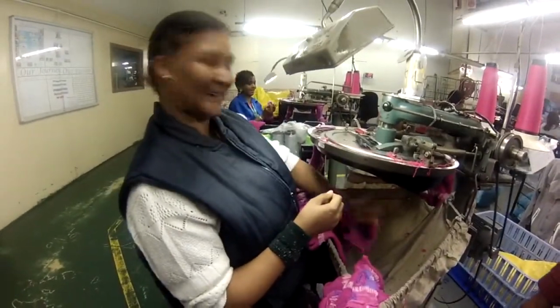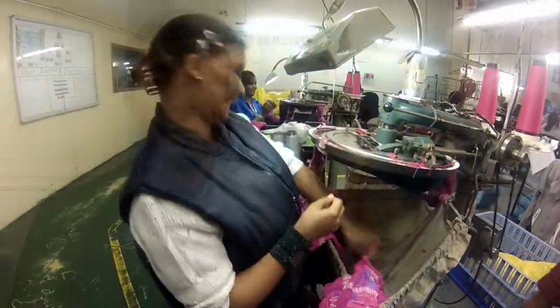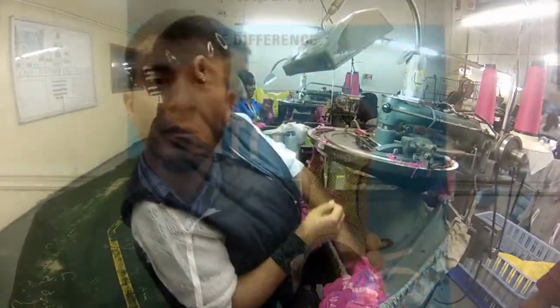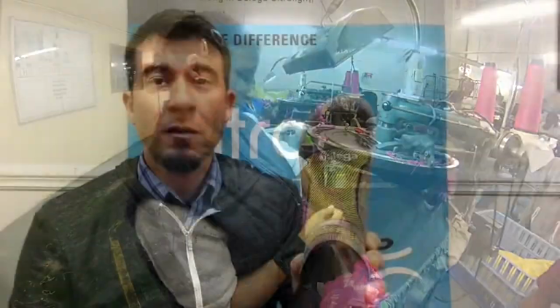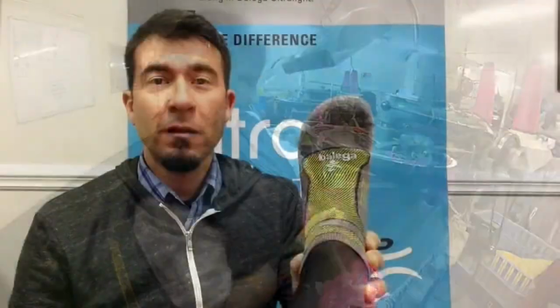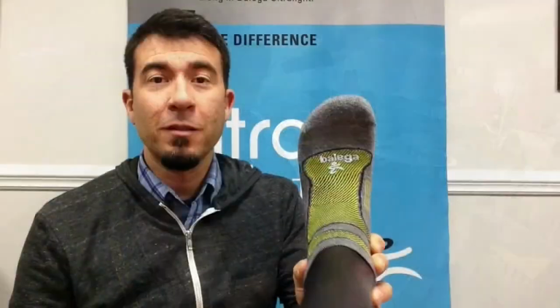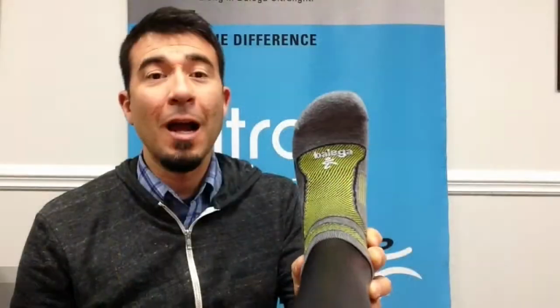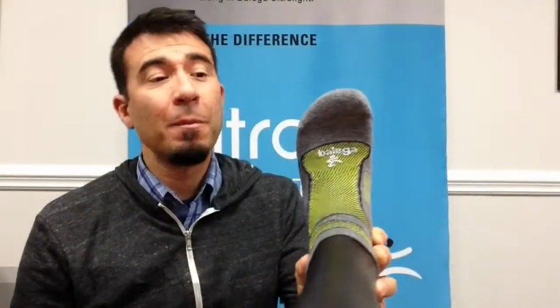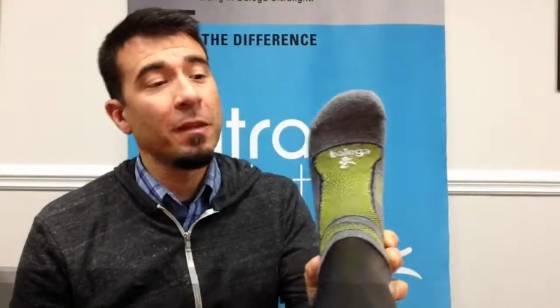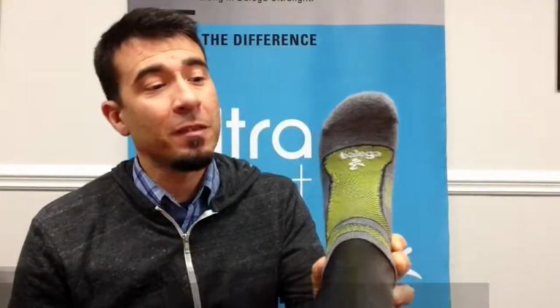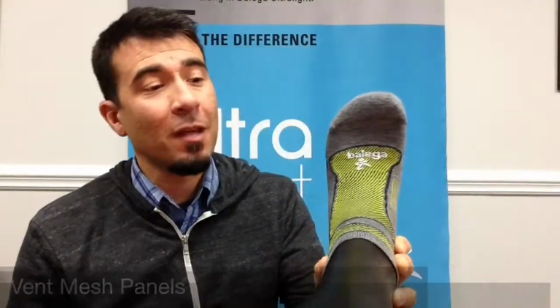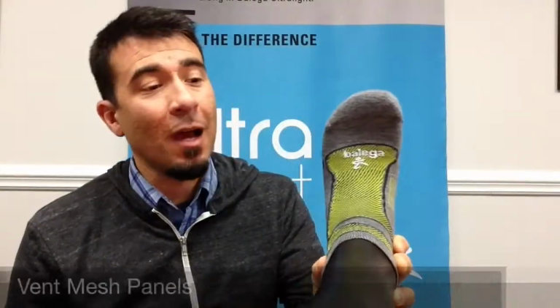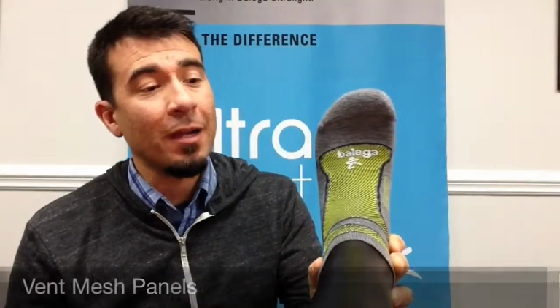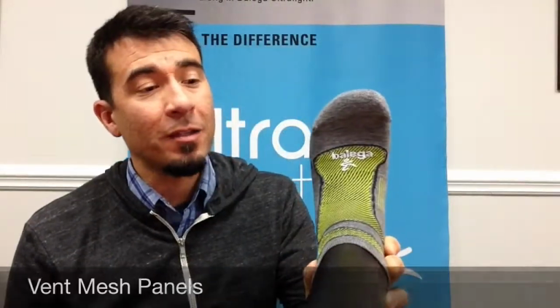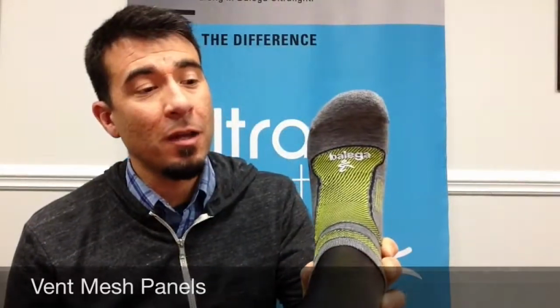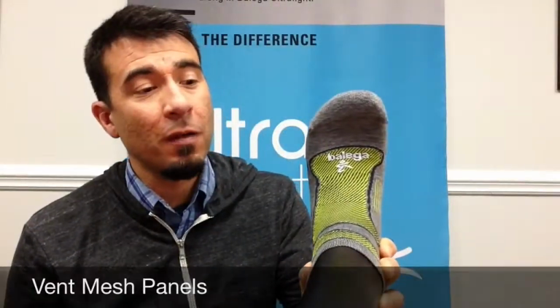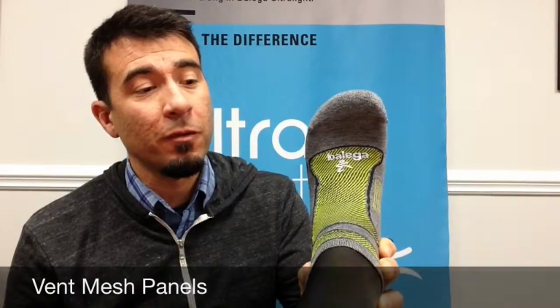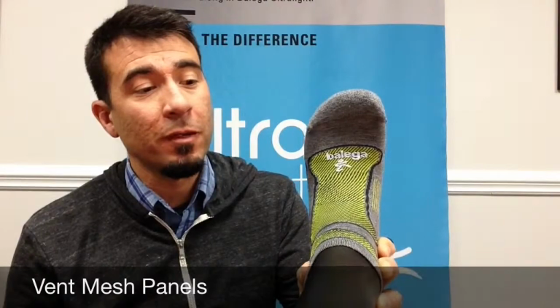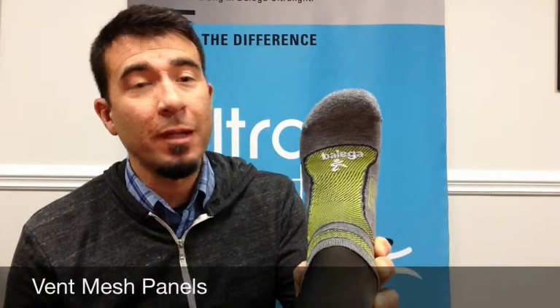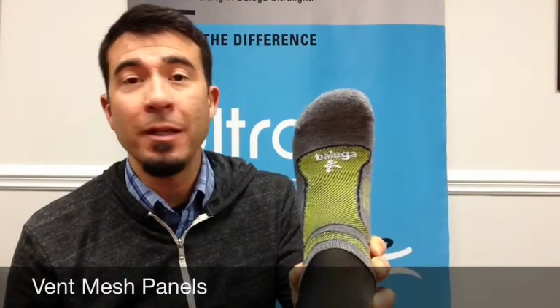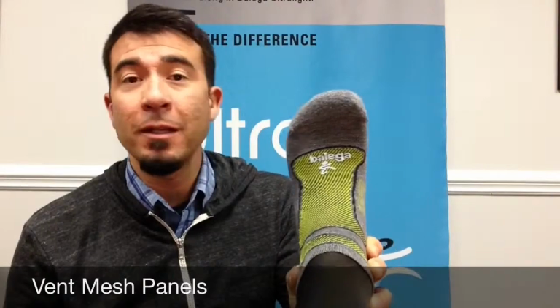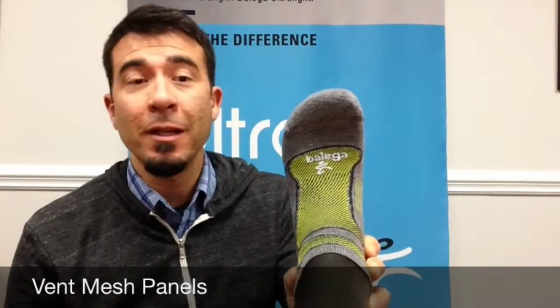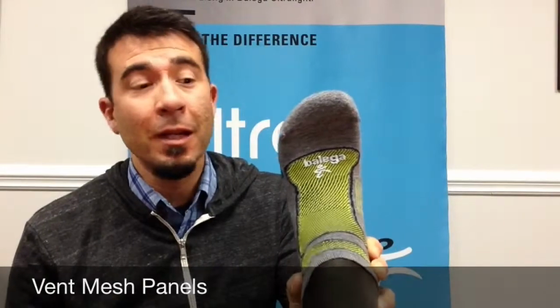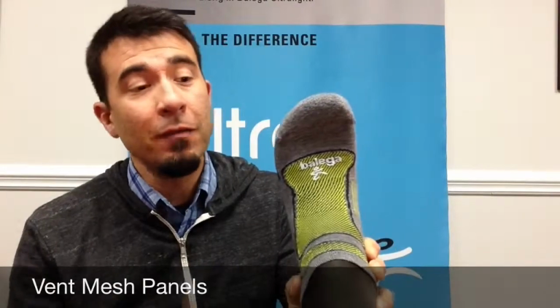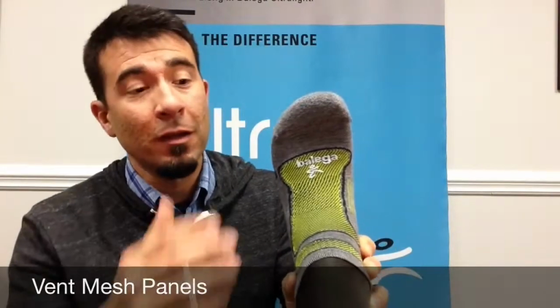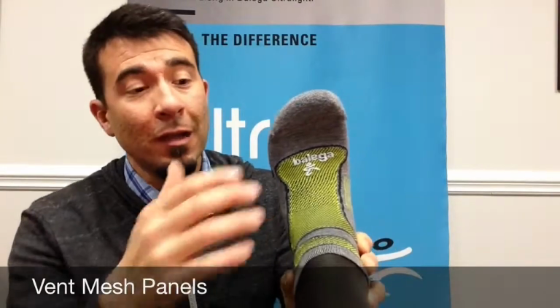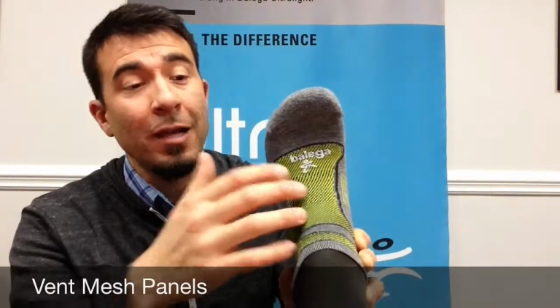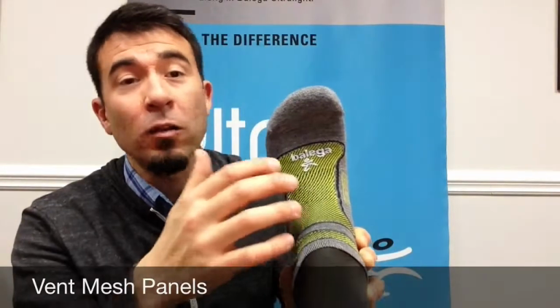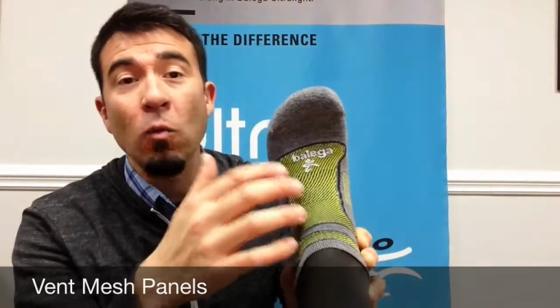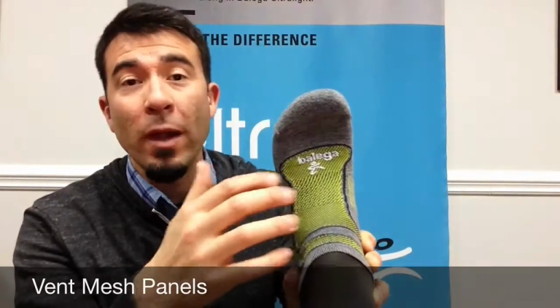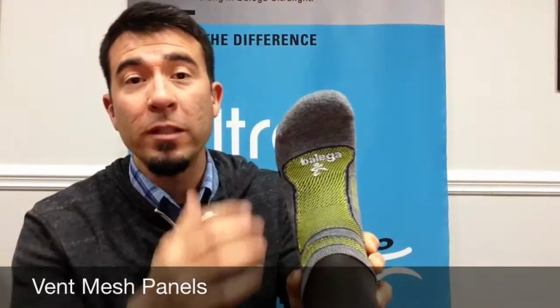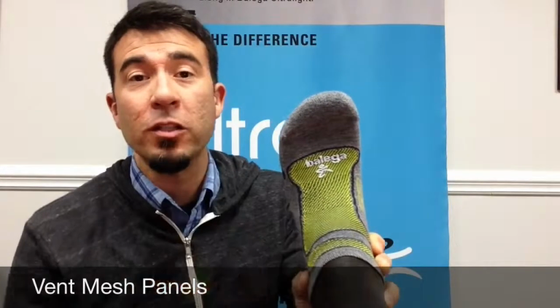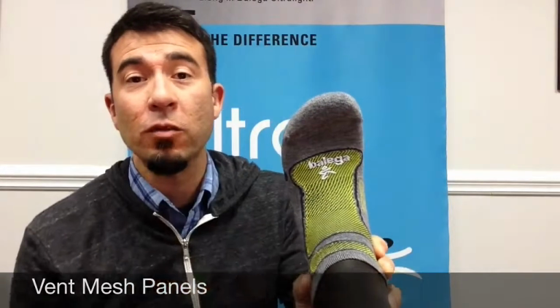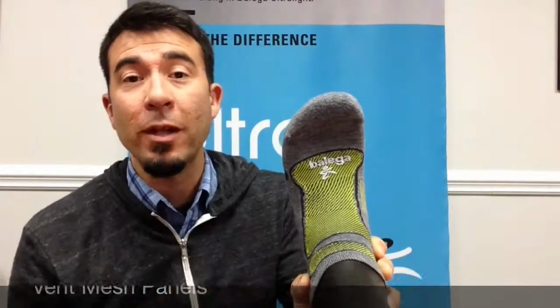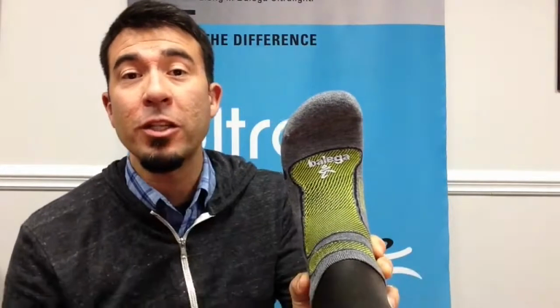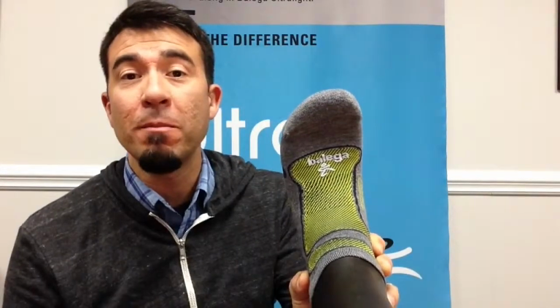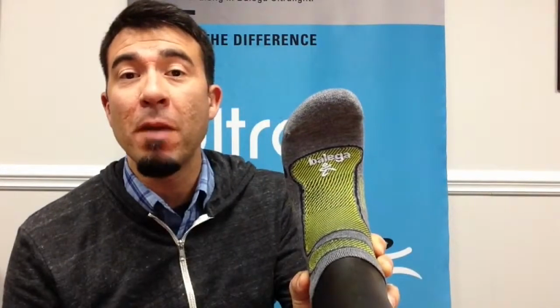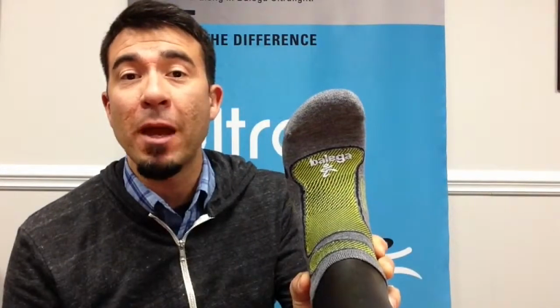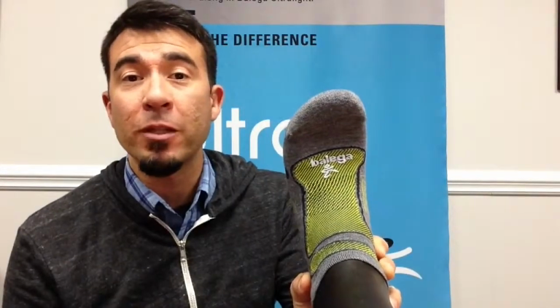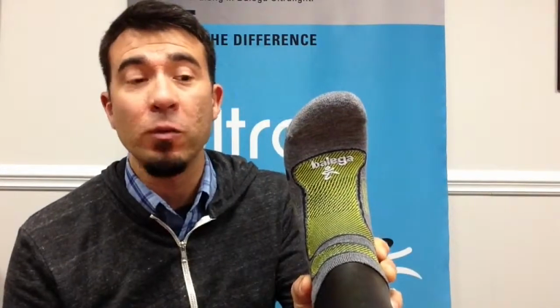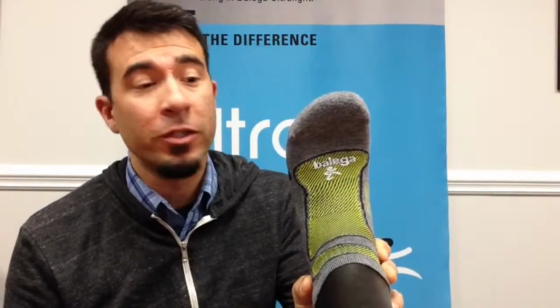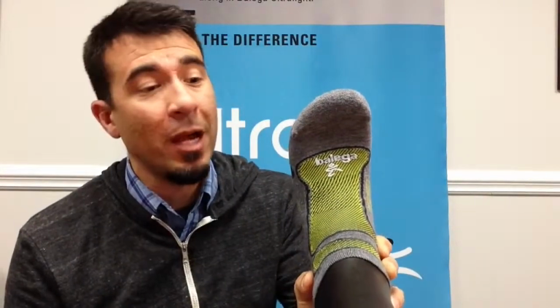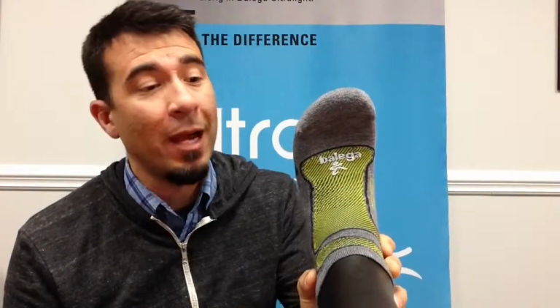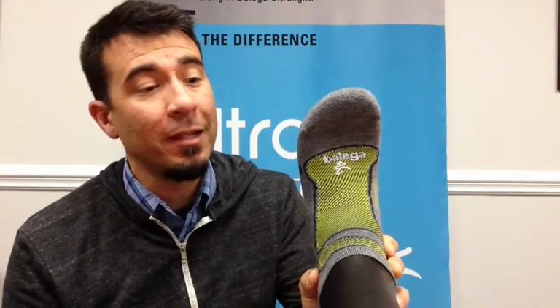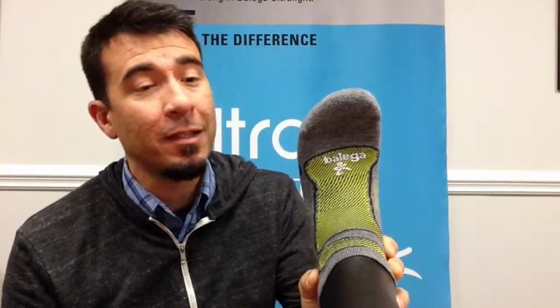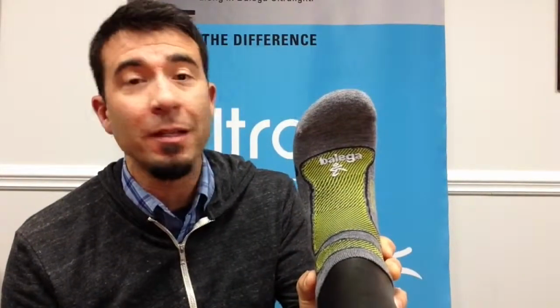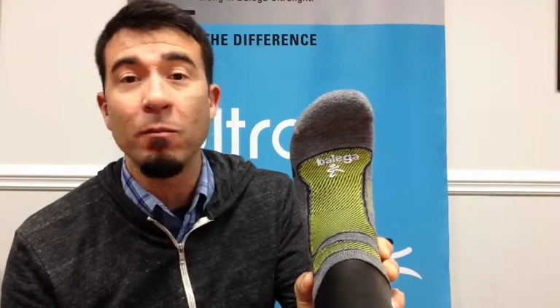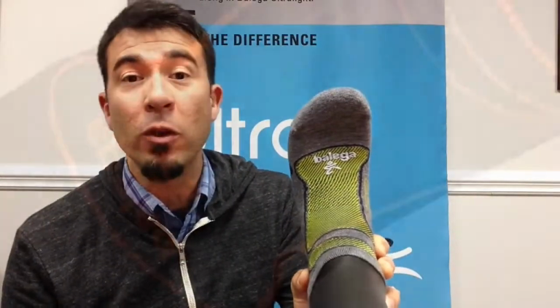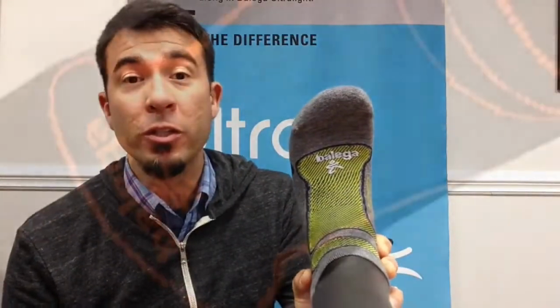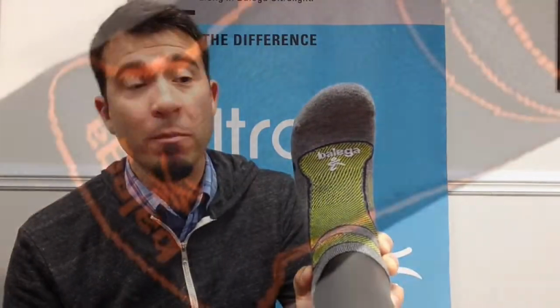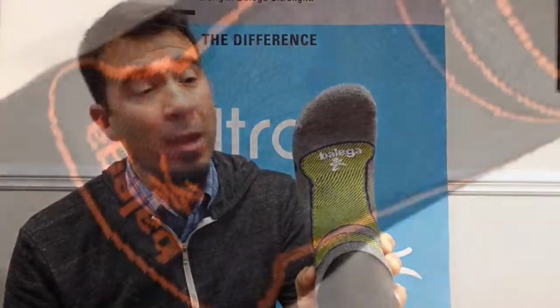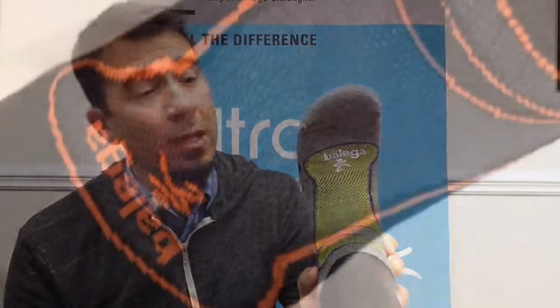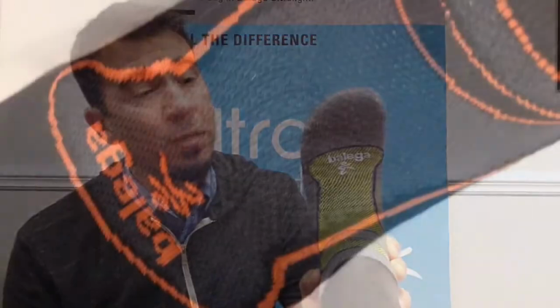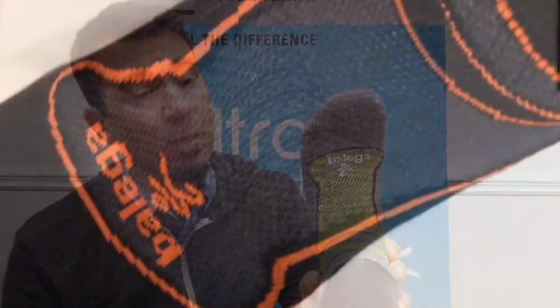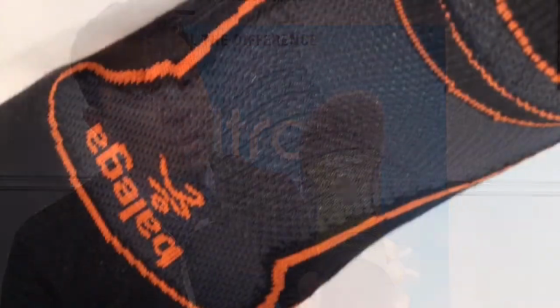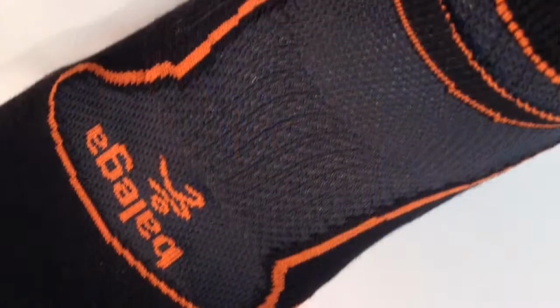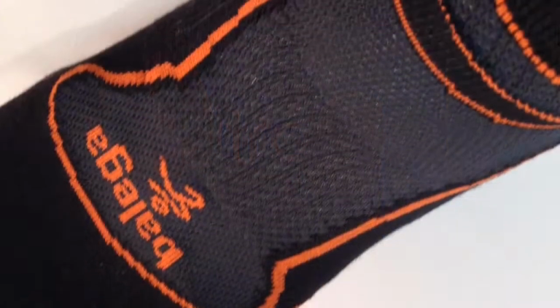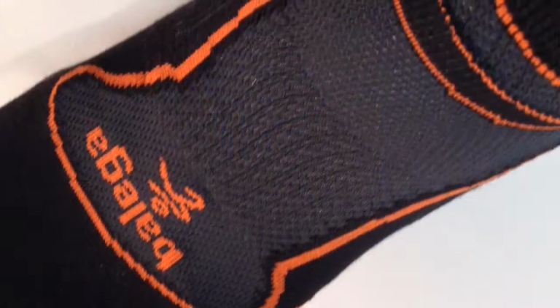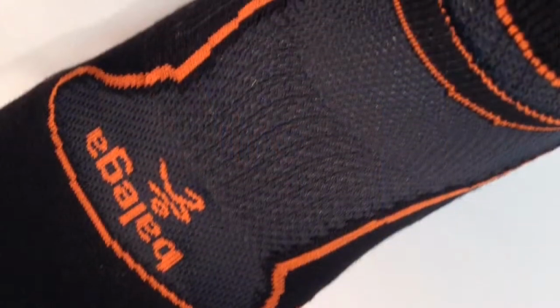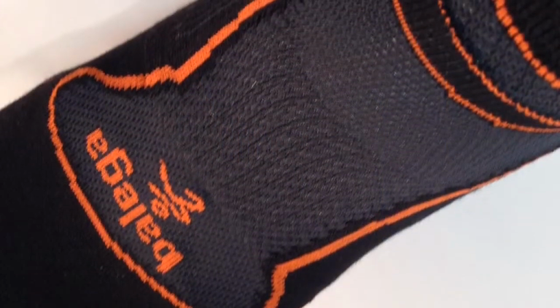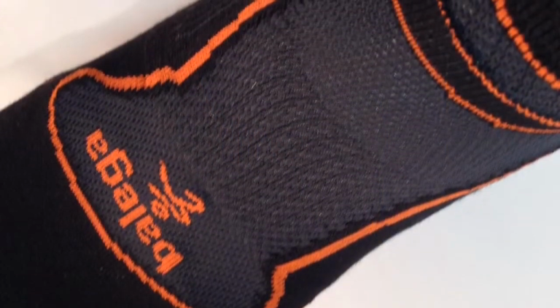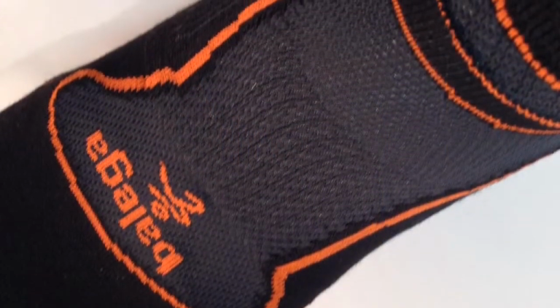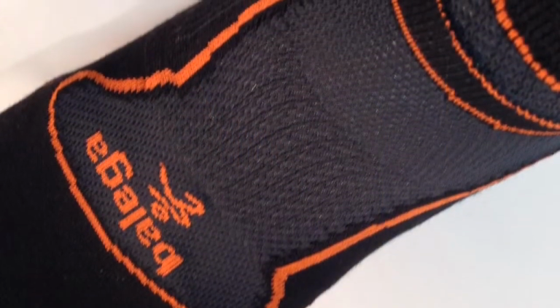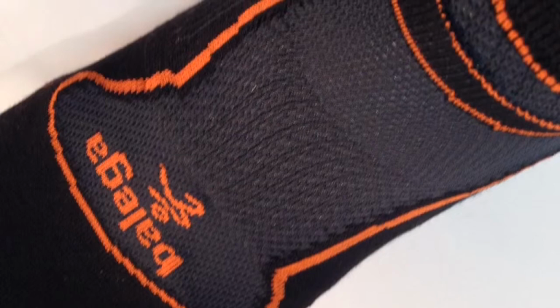The top of the sock is covered in an even lighter weight stretchy mesh, which aids in moisture management and ventilation.